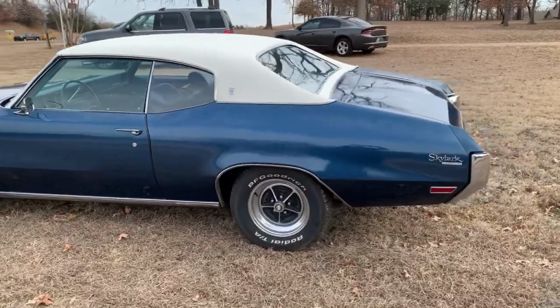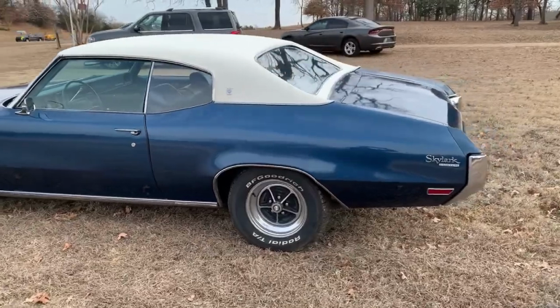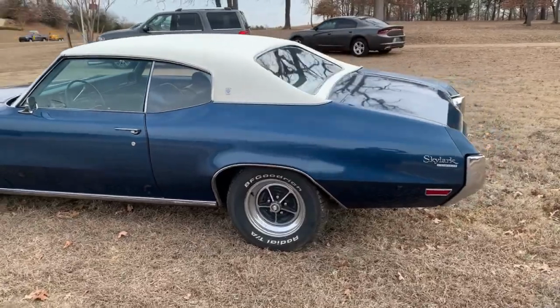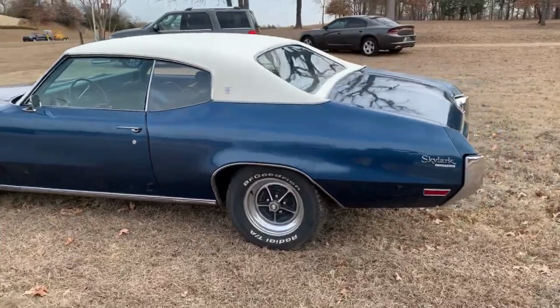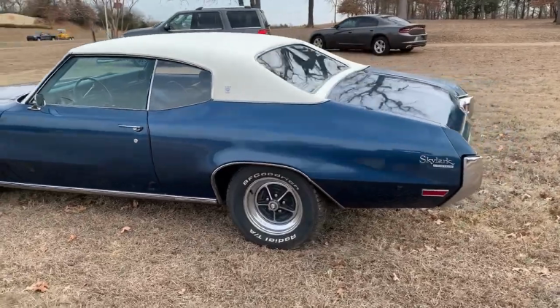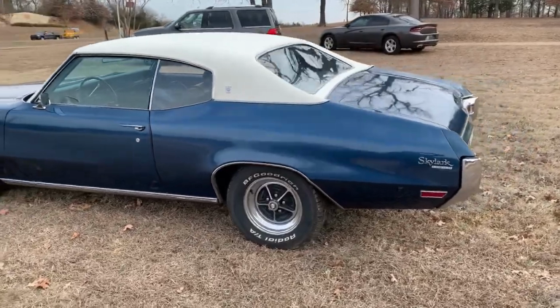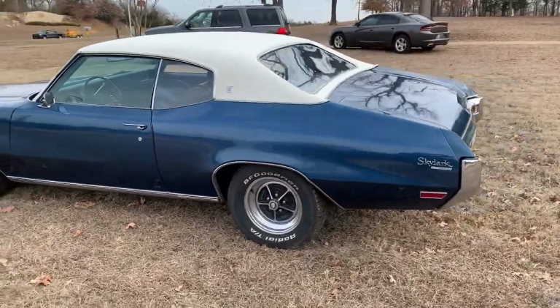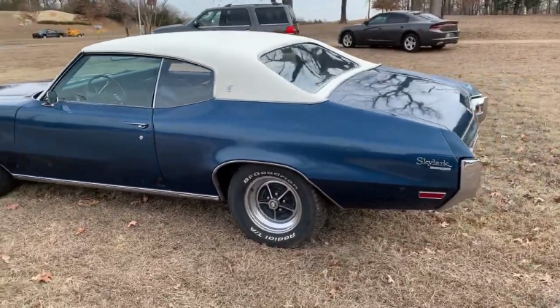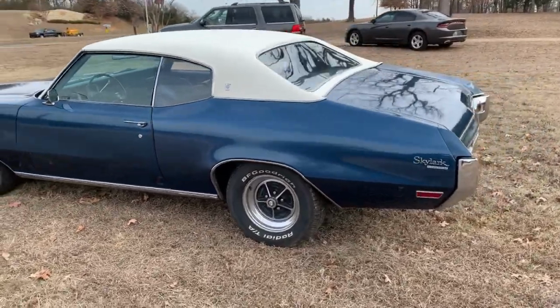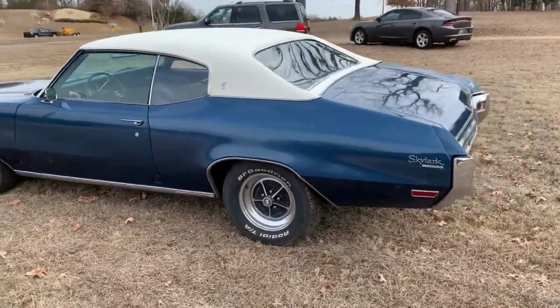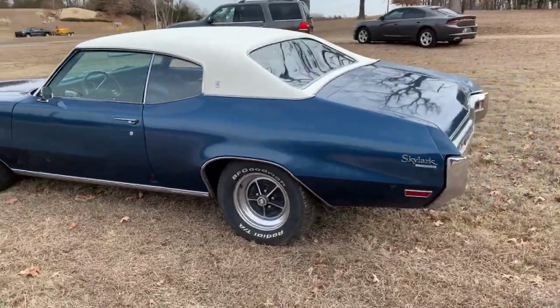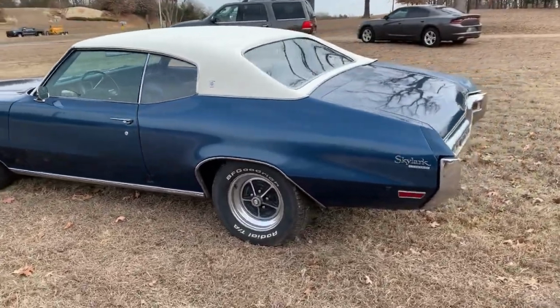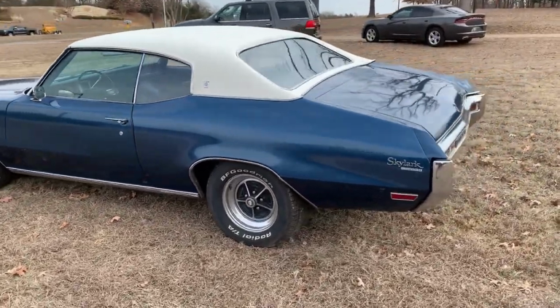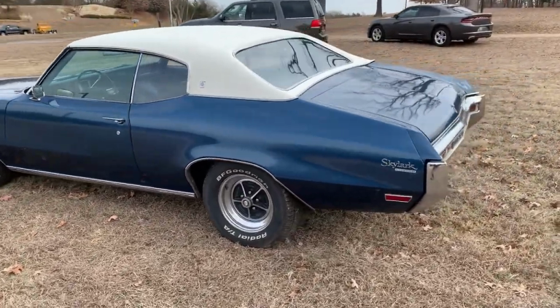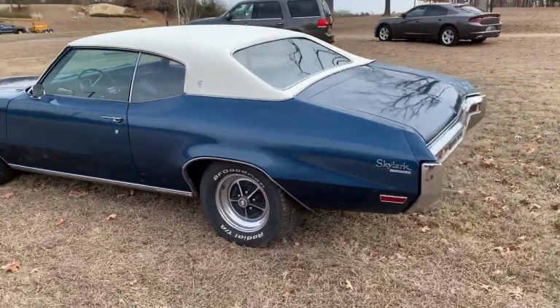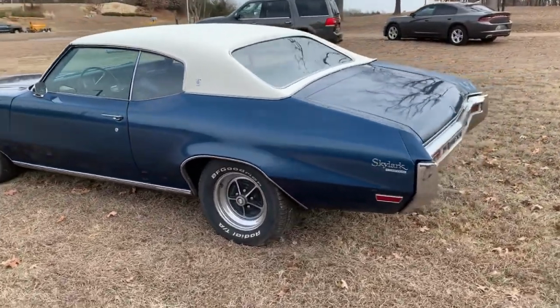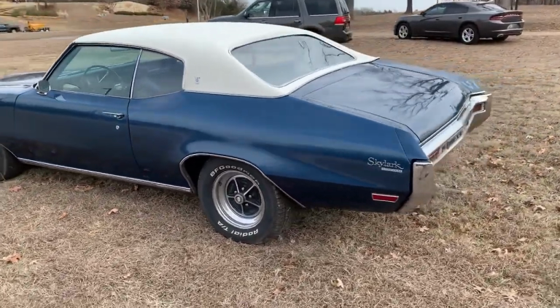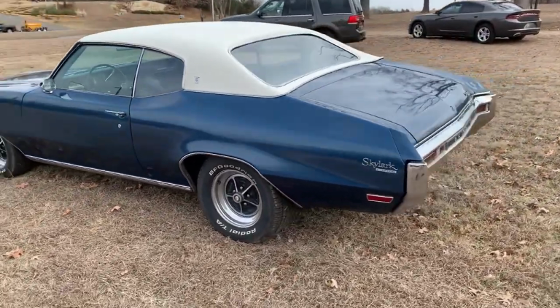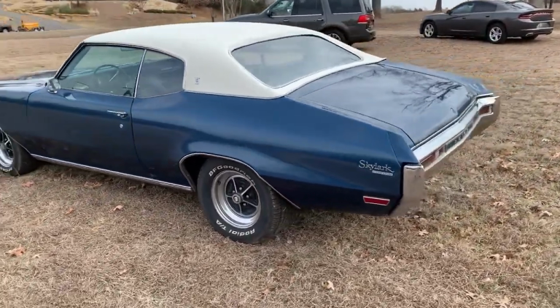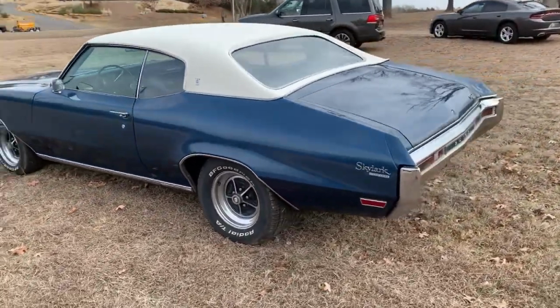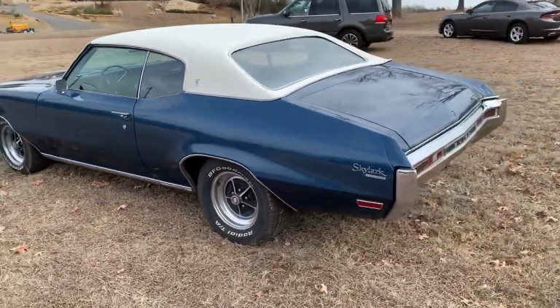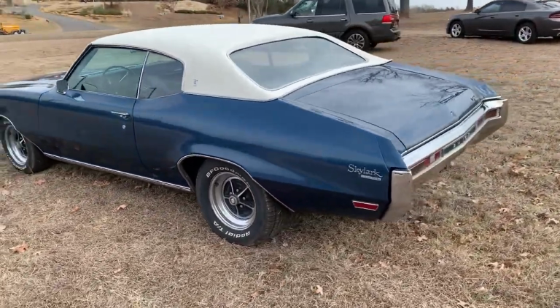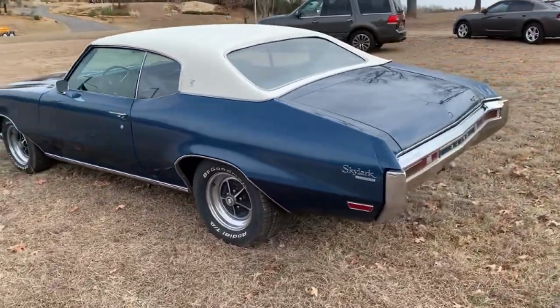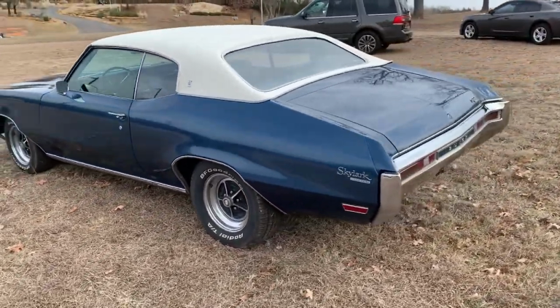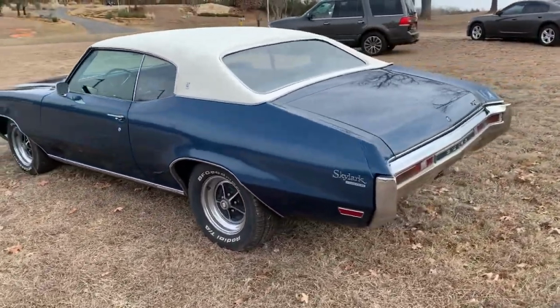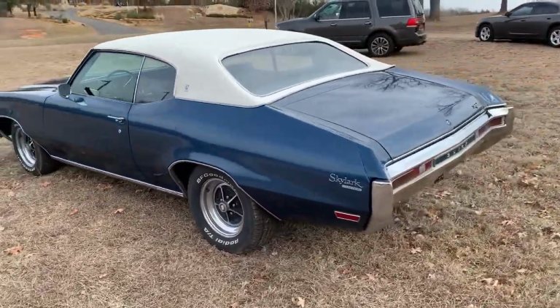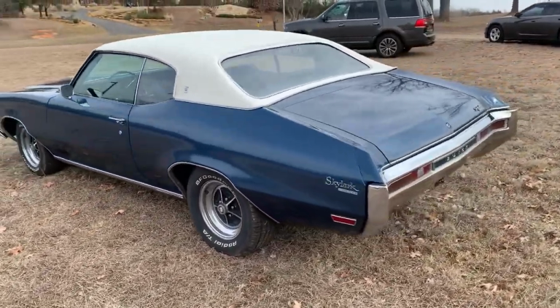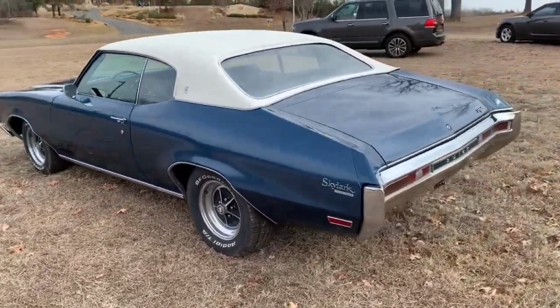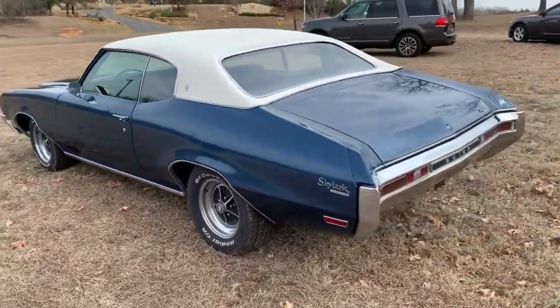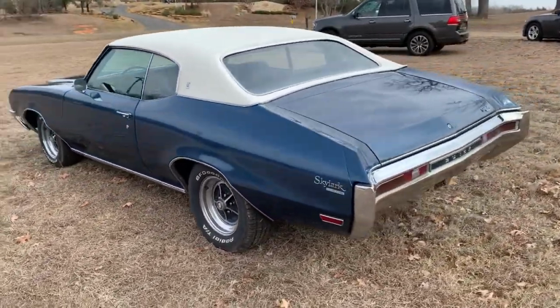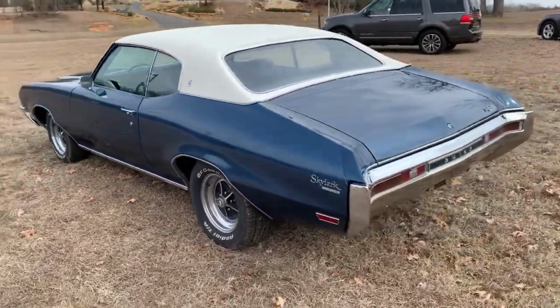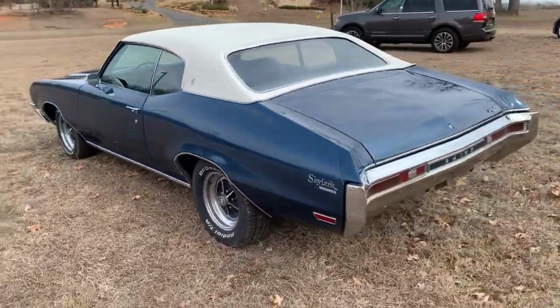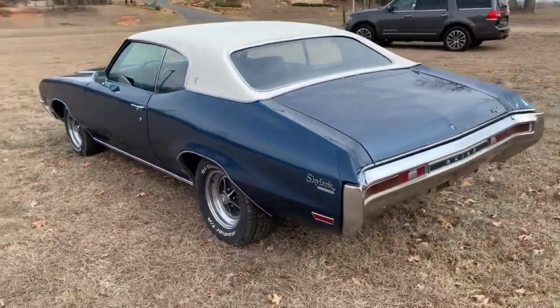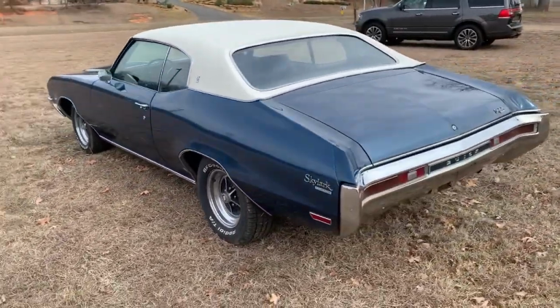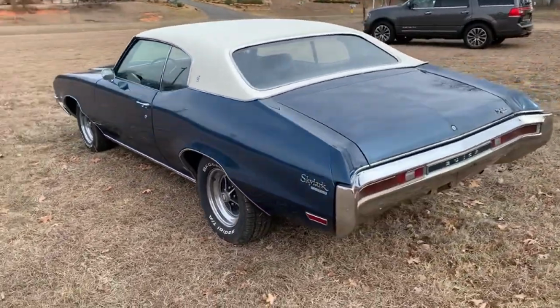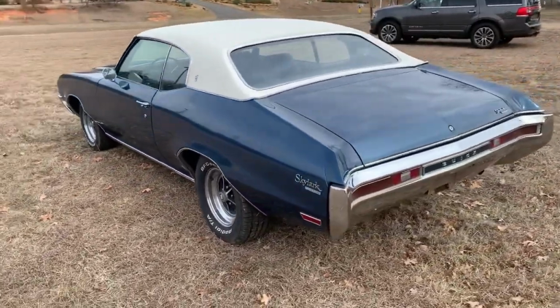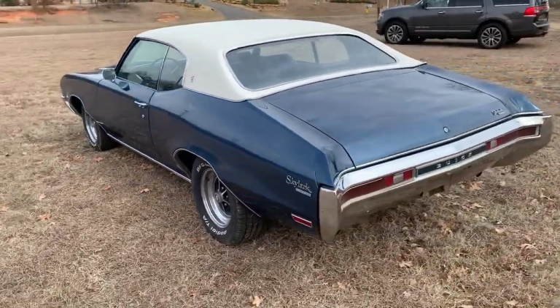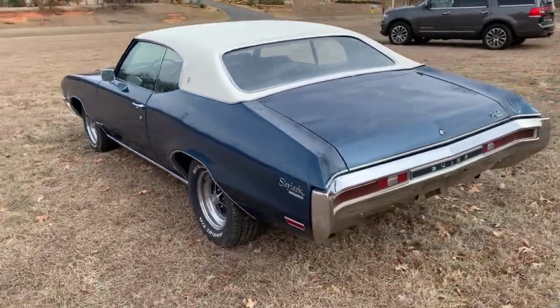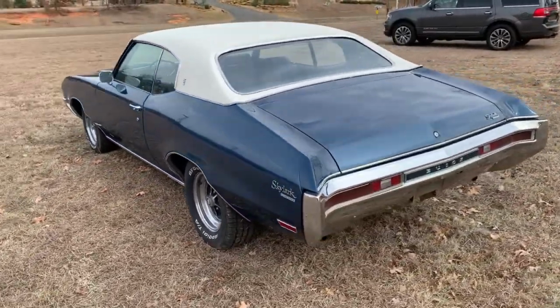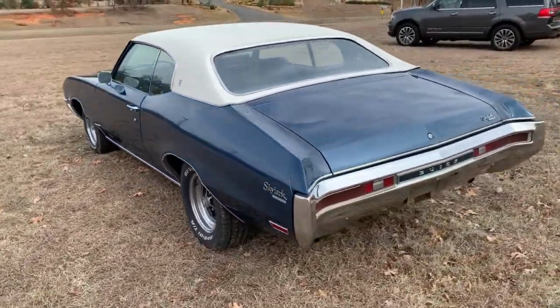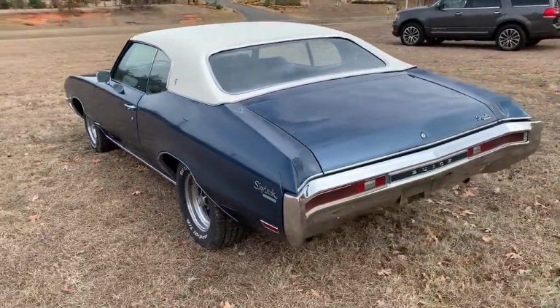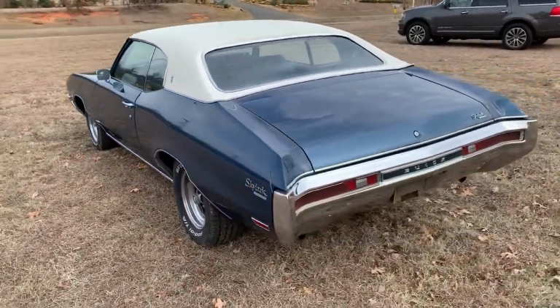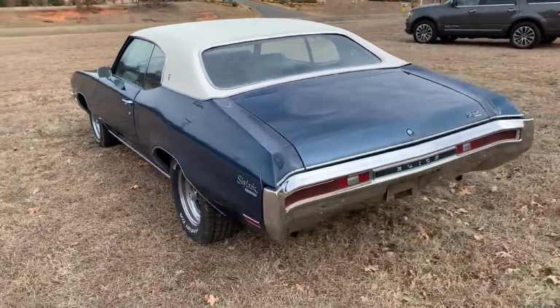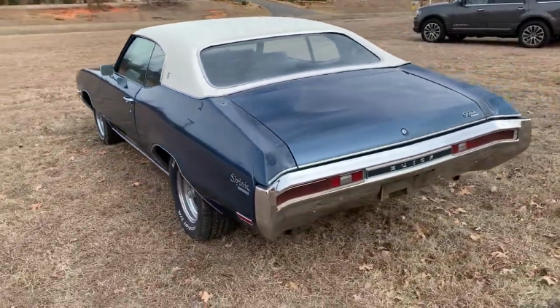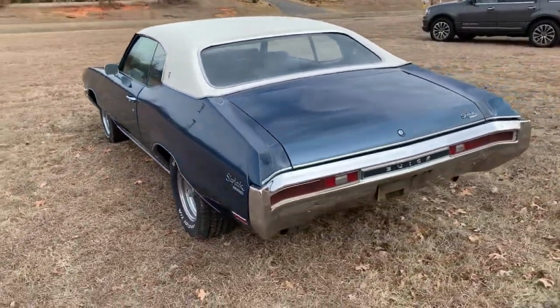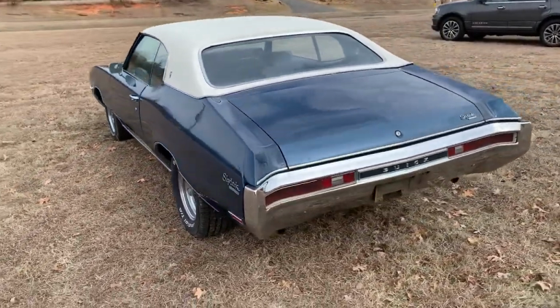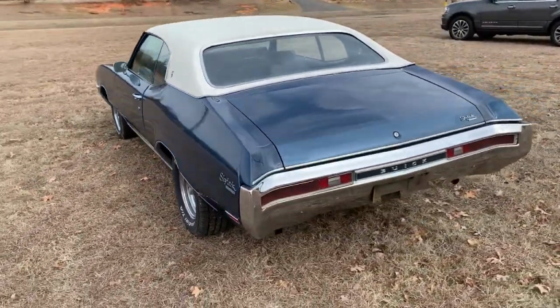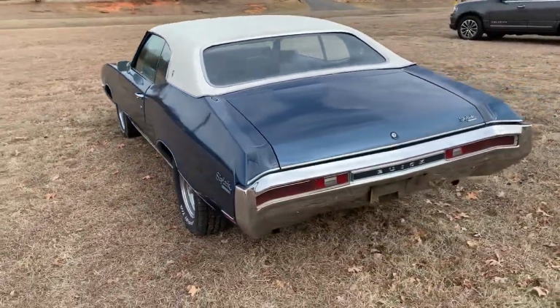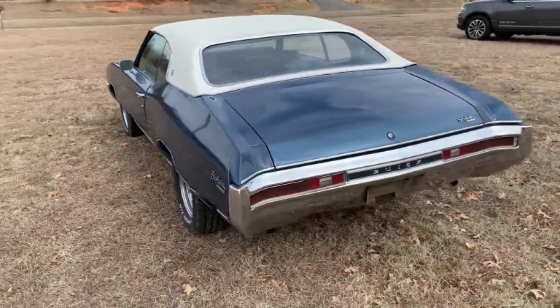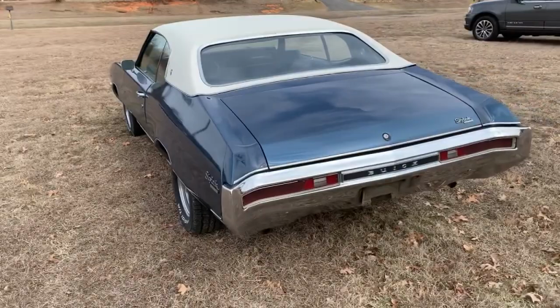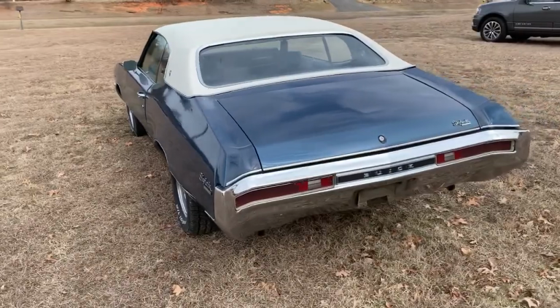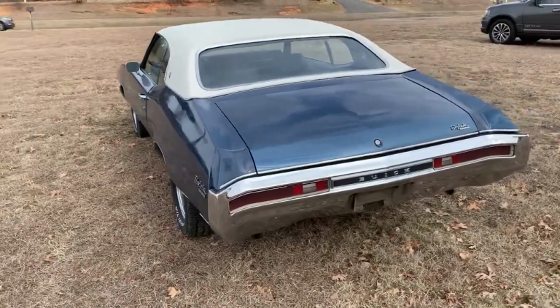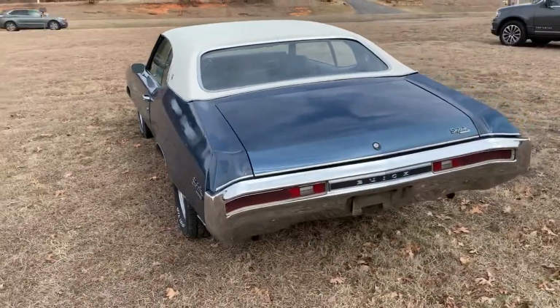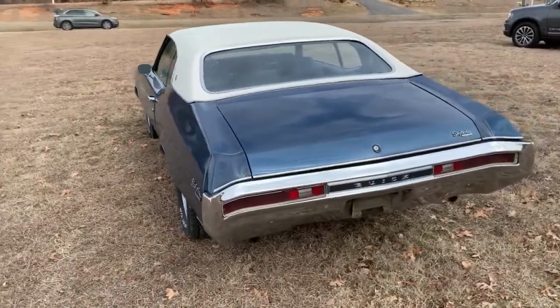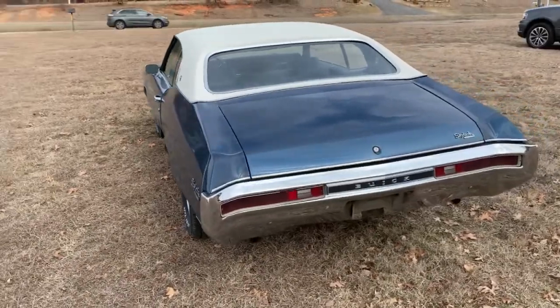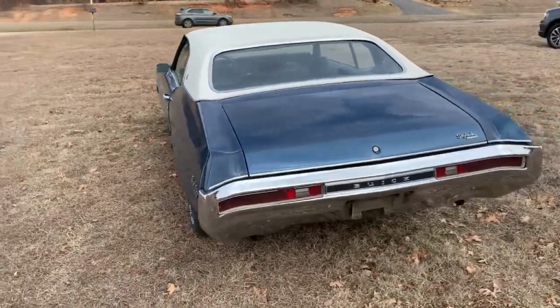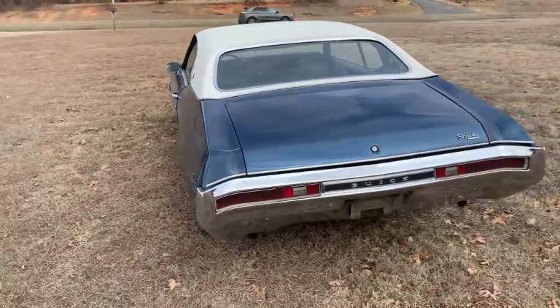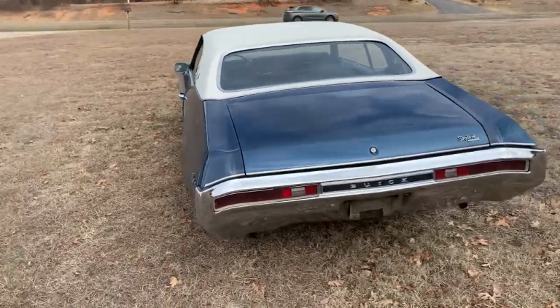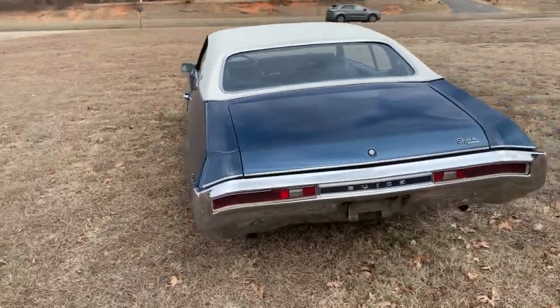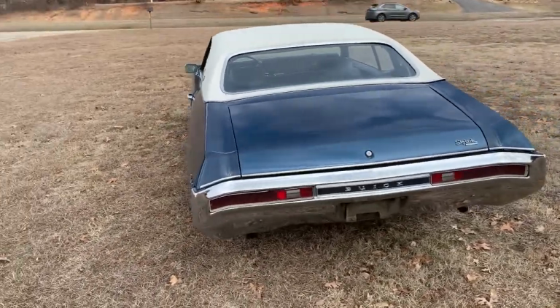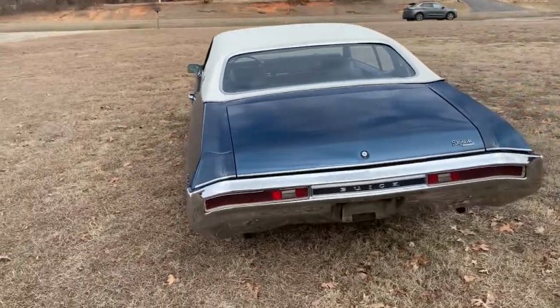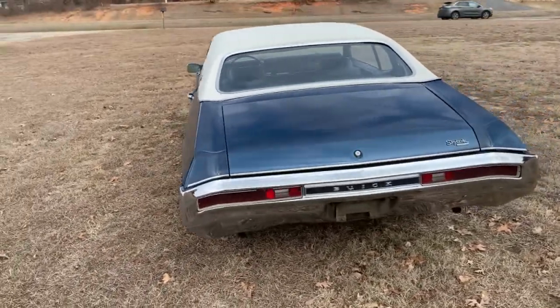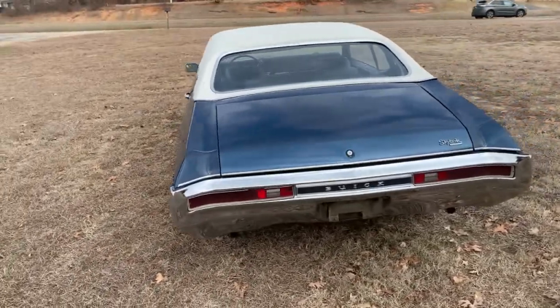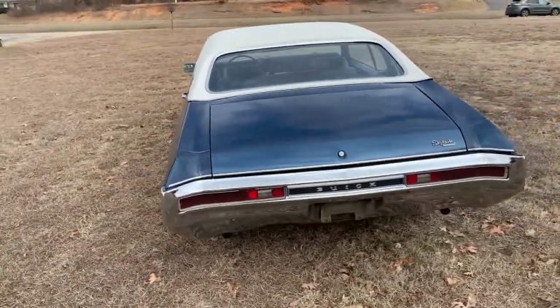It is a factory air car. The air is not working currently — not sure why exactly.